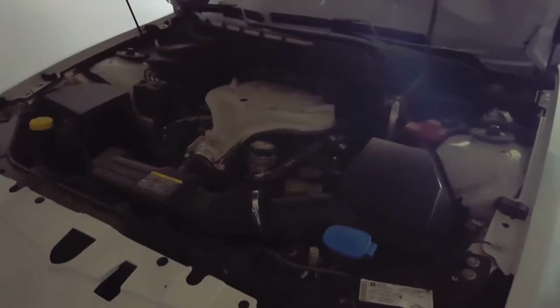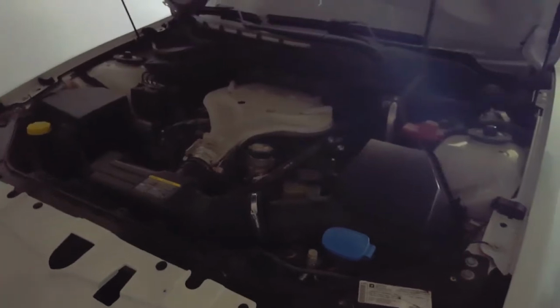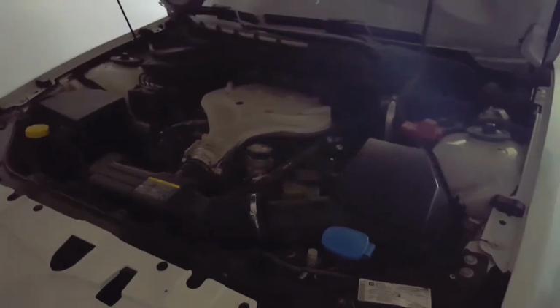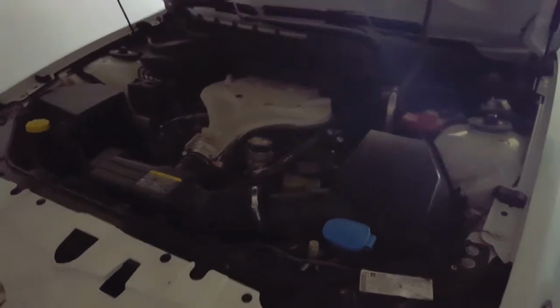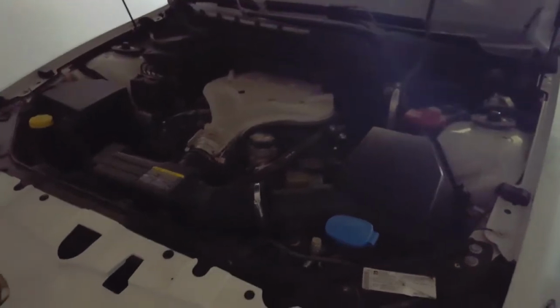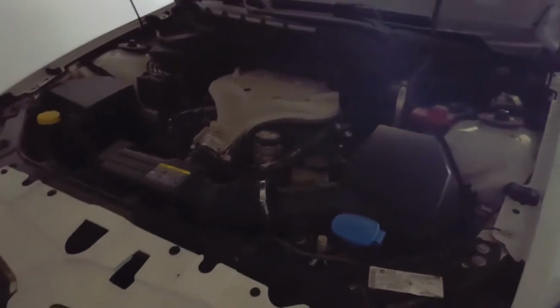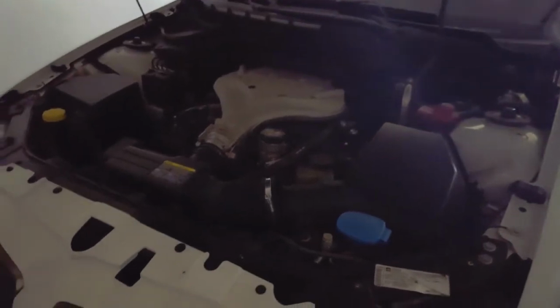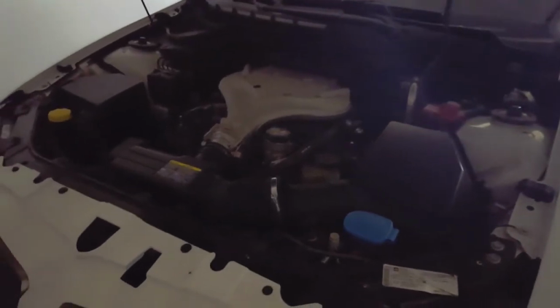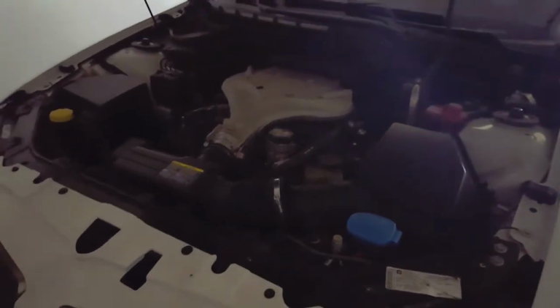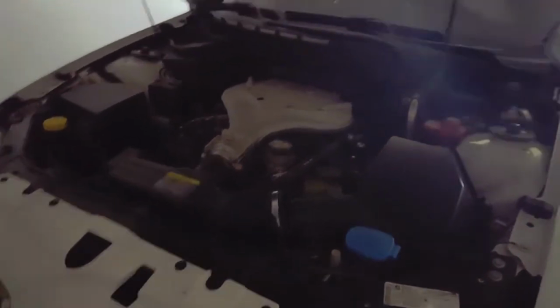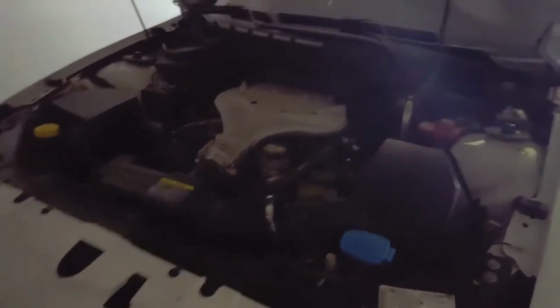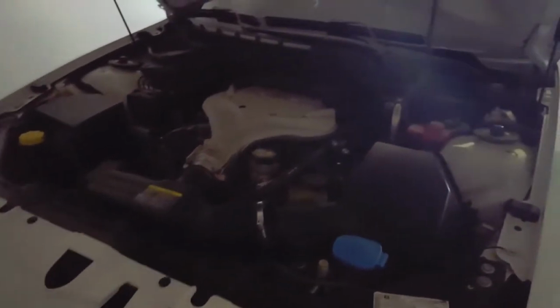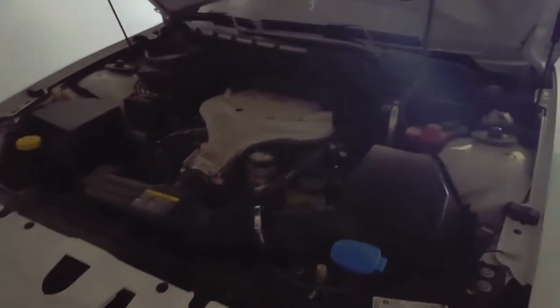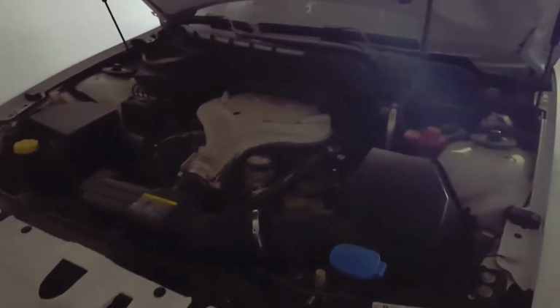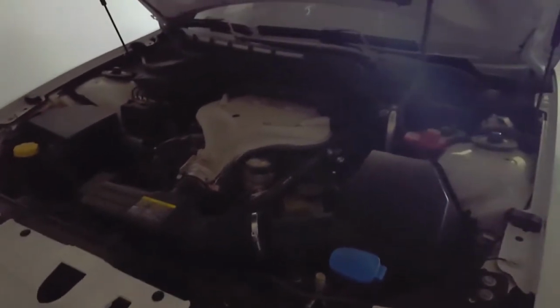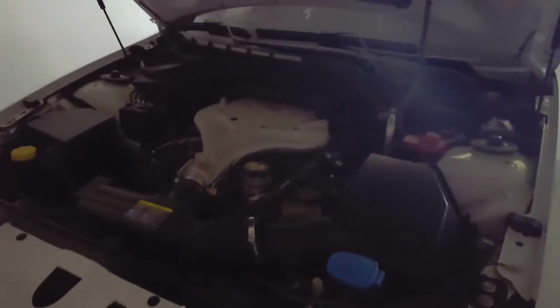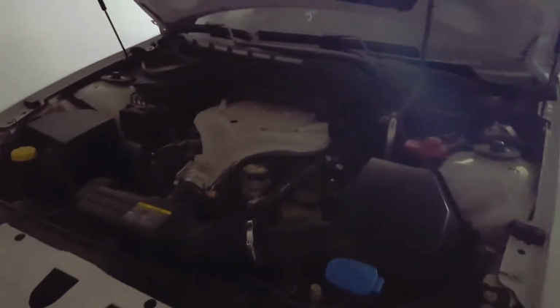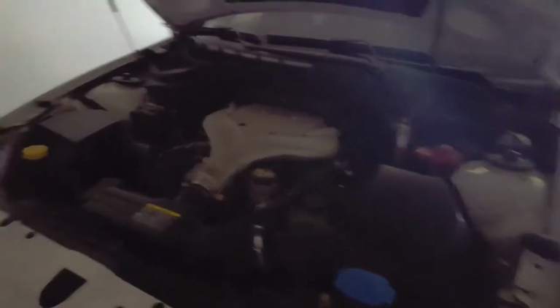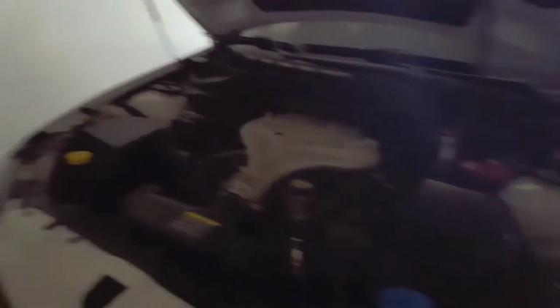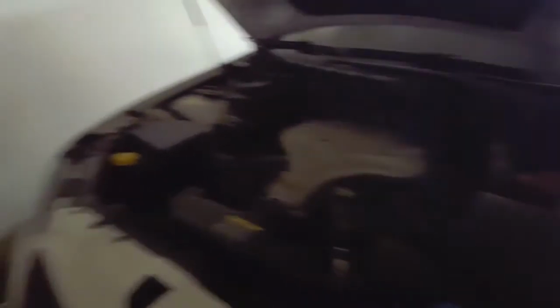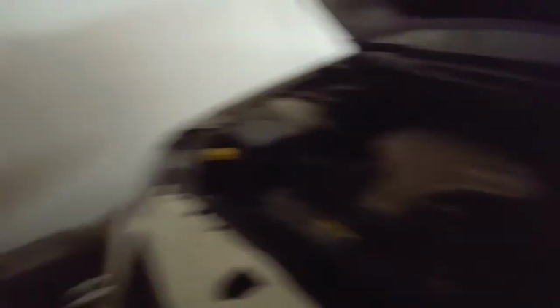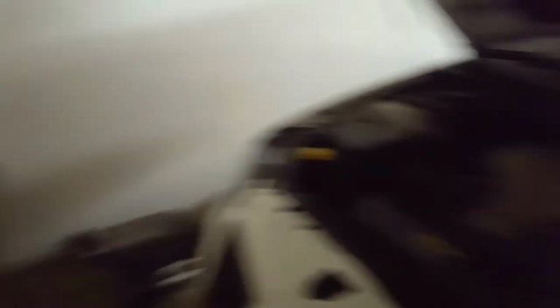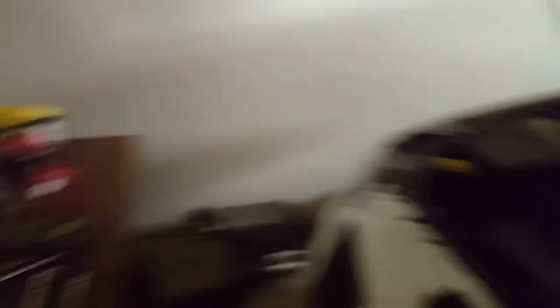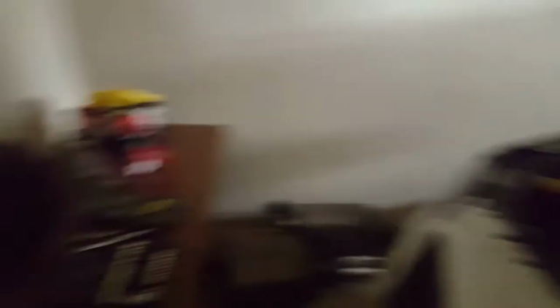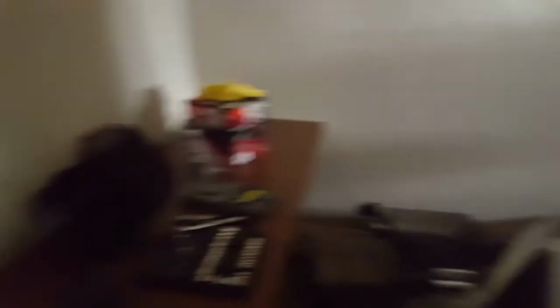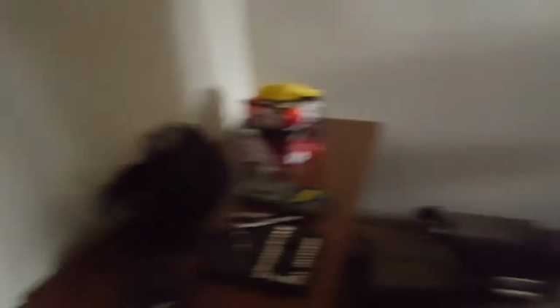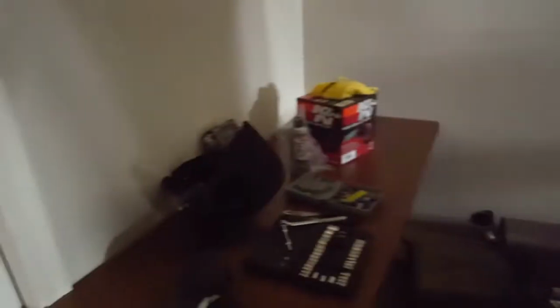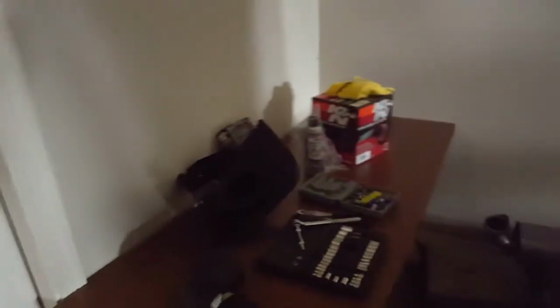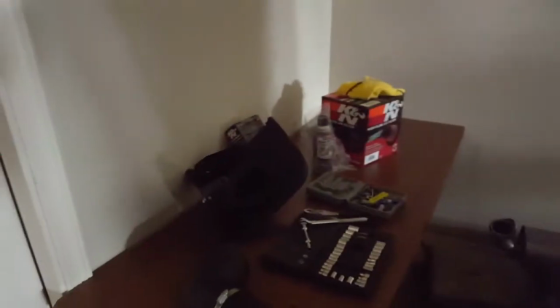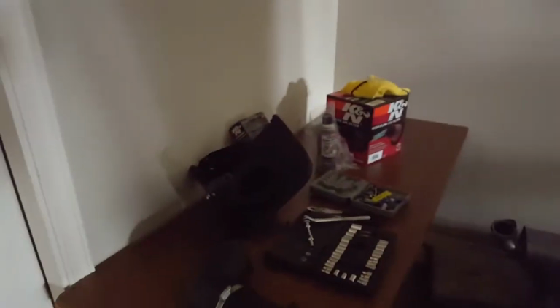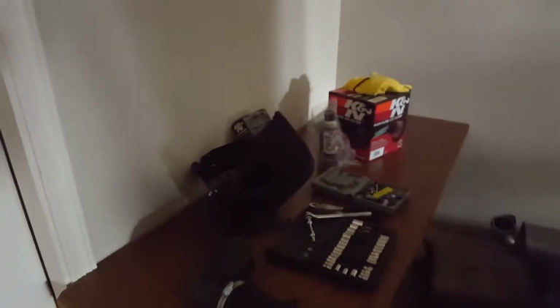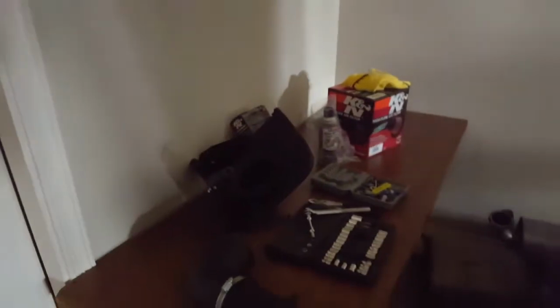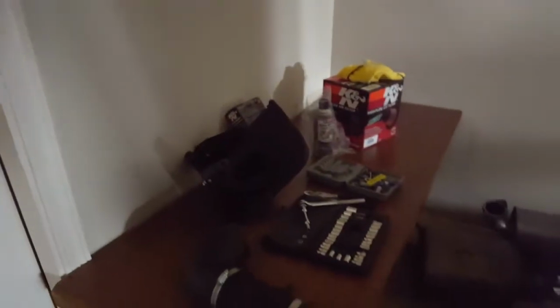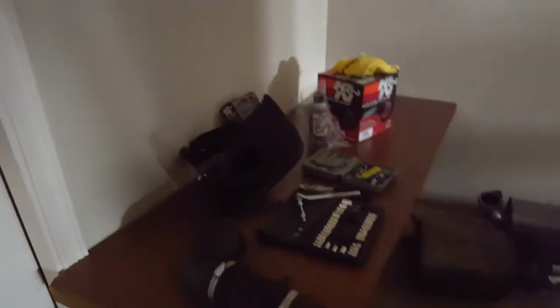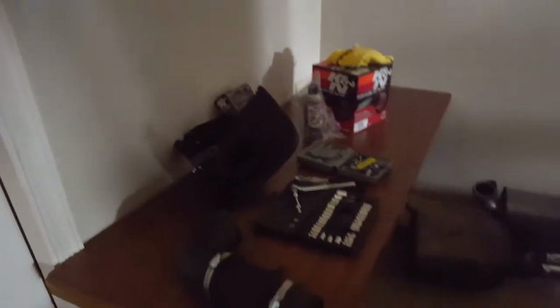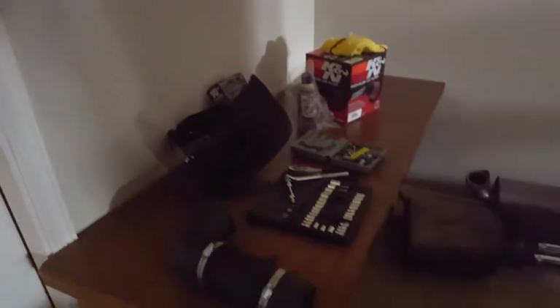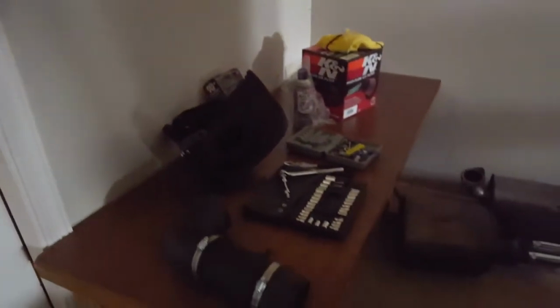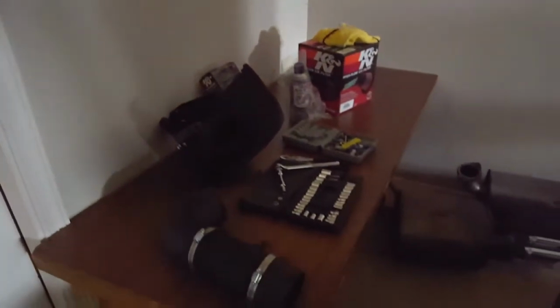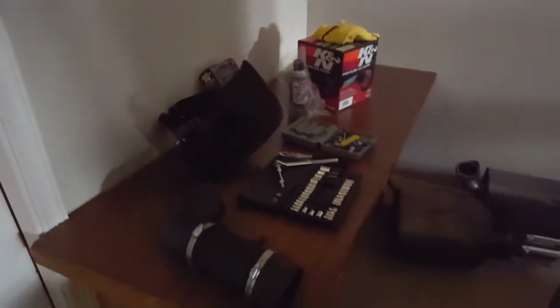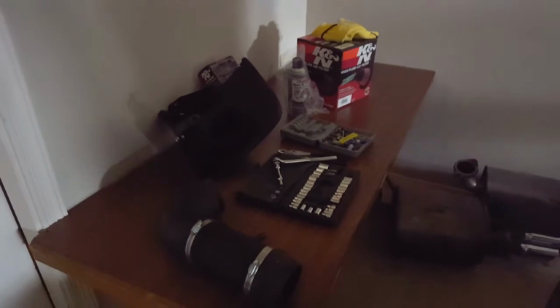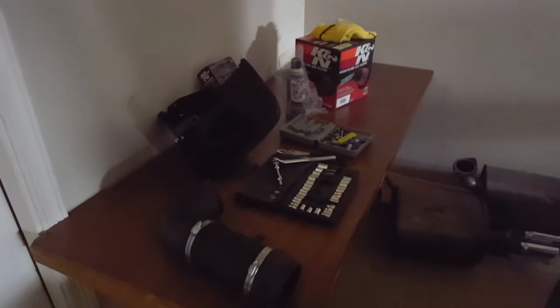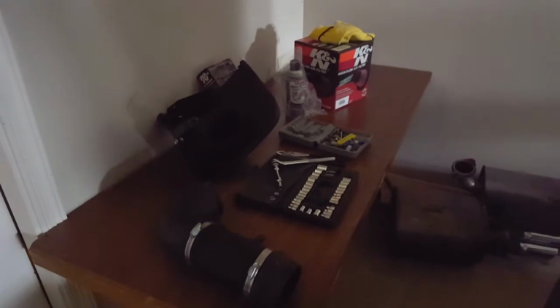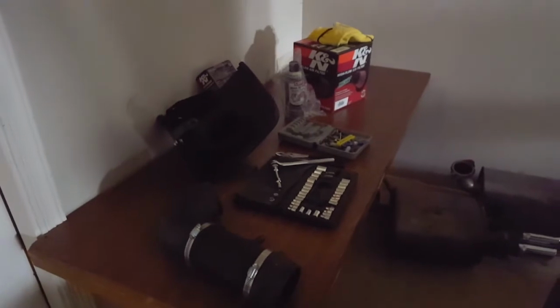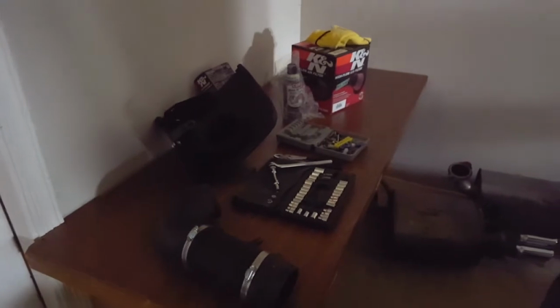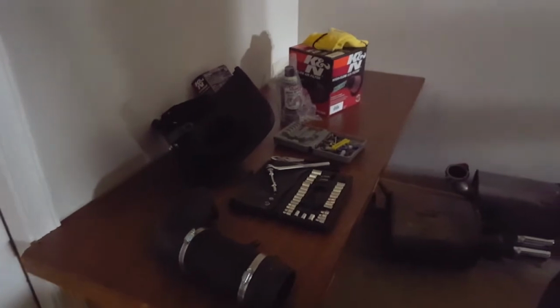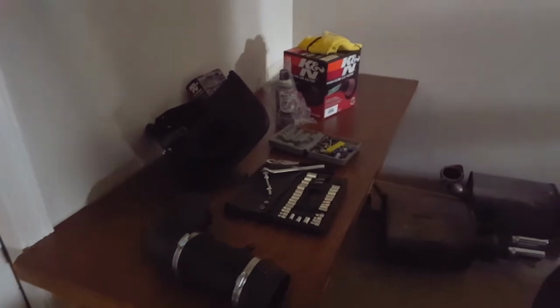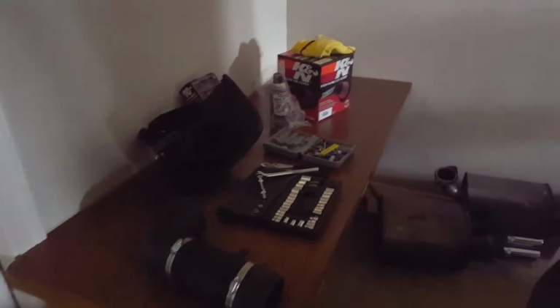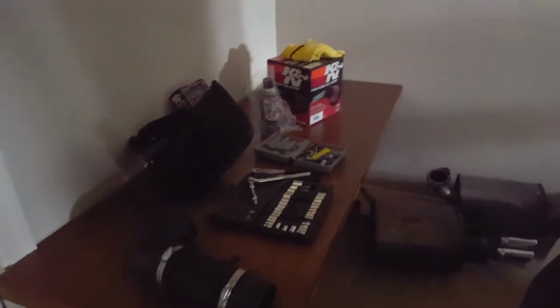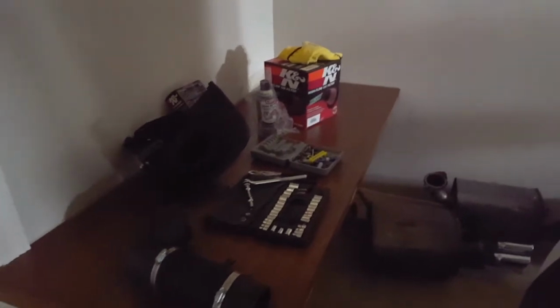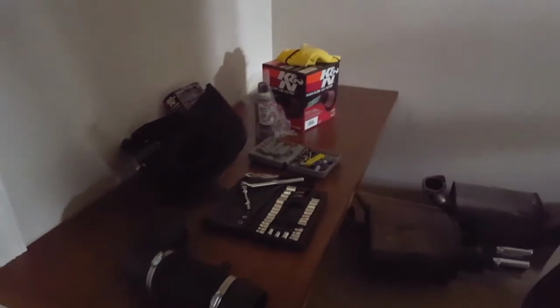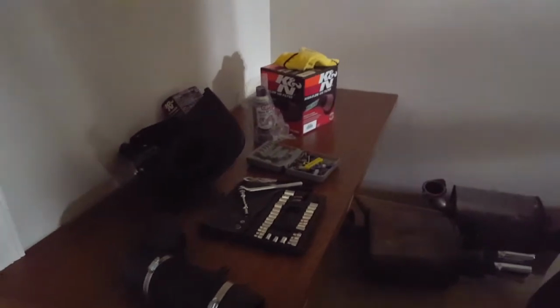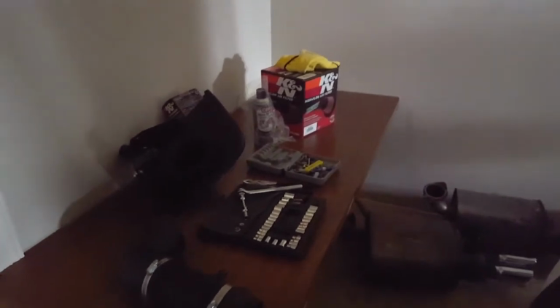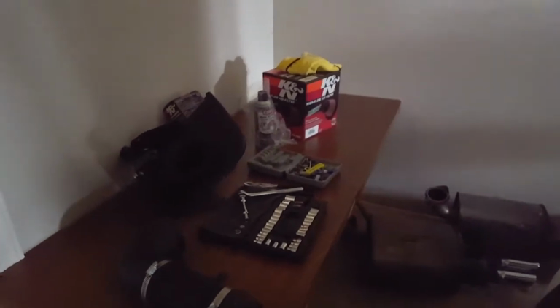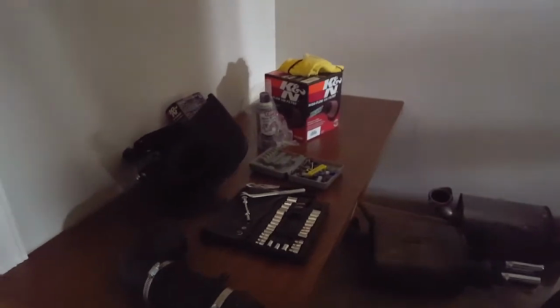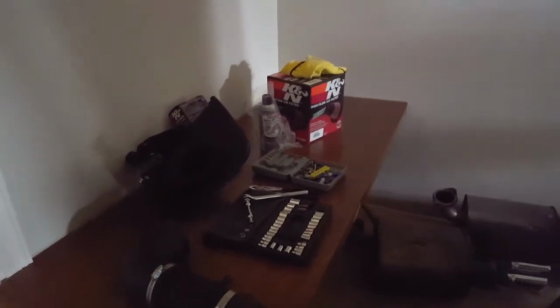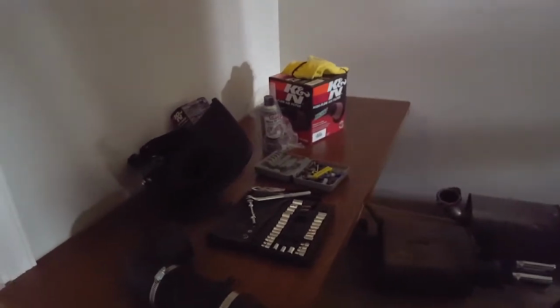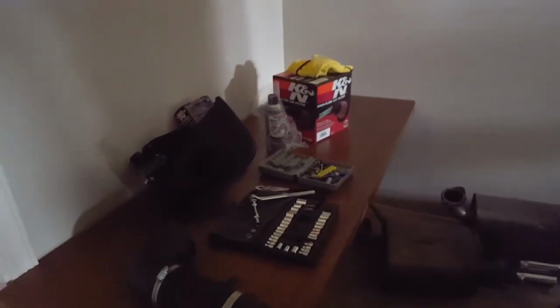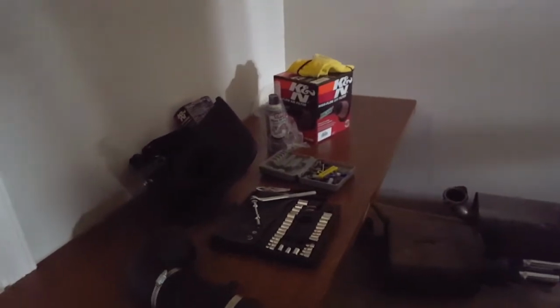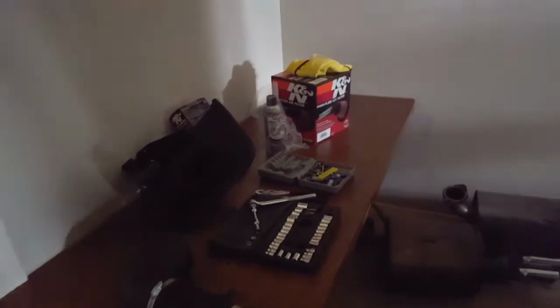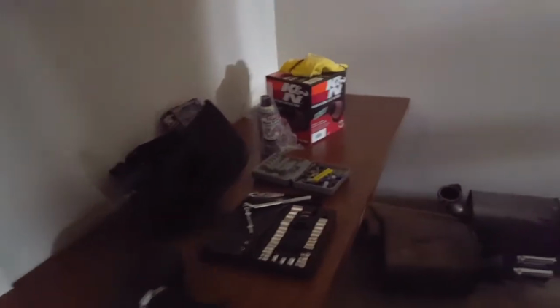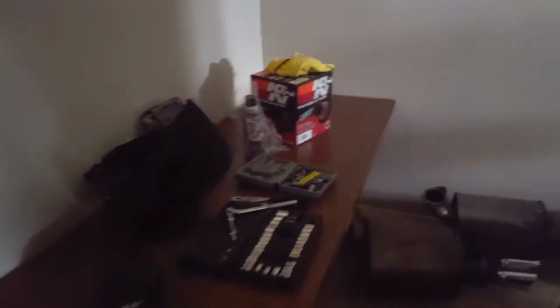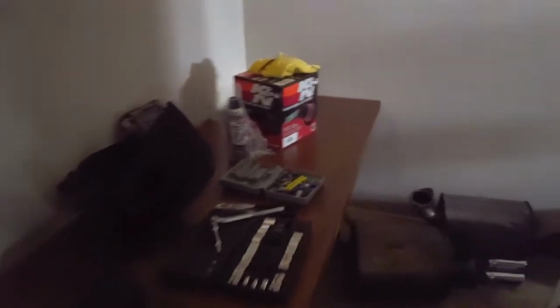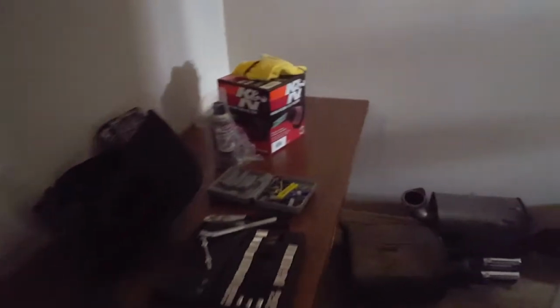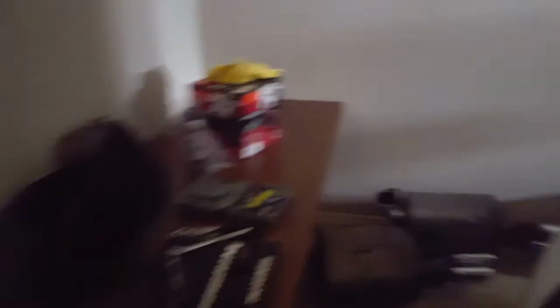Alright you guys, so today I got my K&N cold air intake and I'm about to install it in the car.